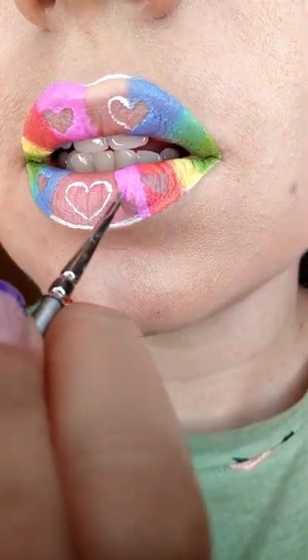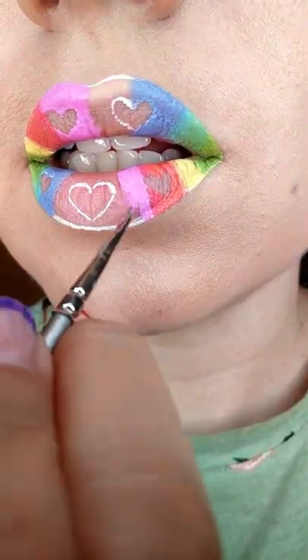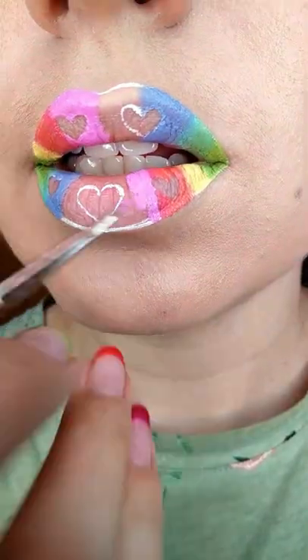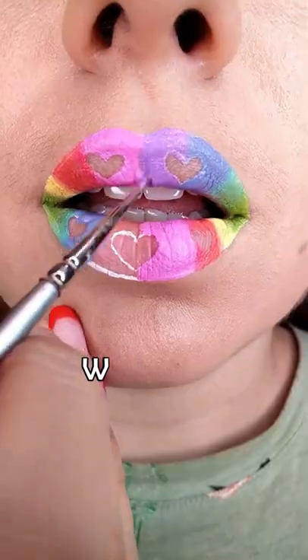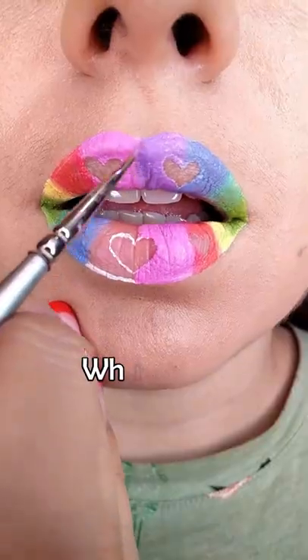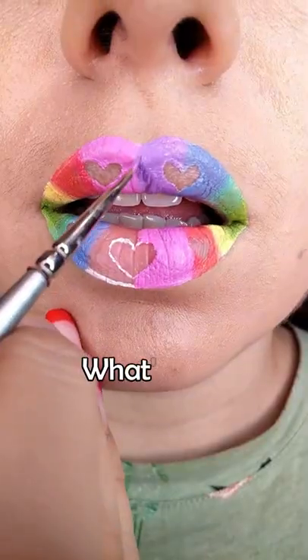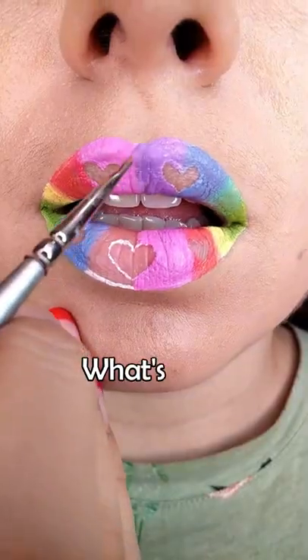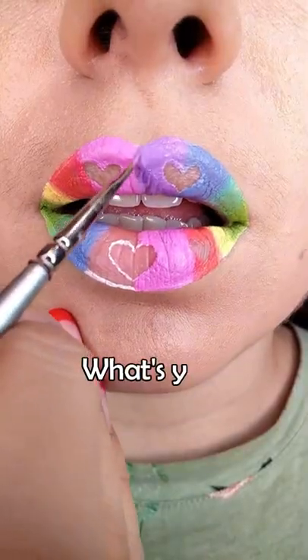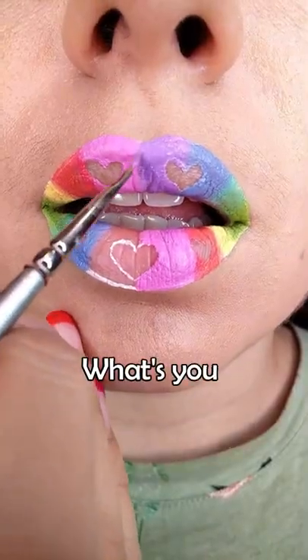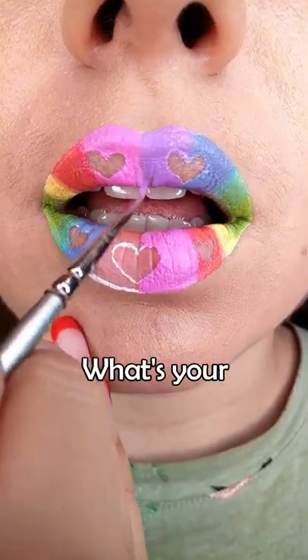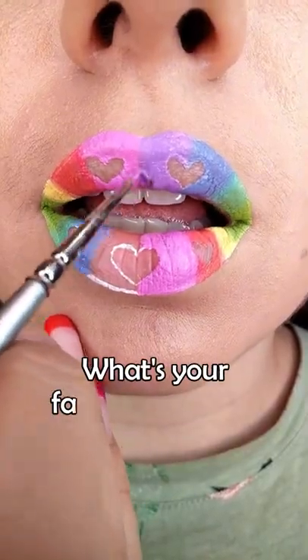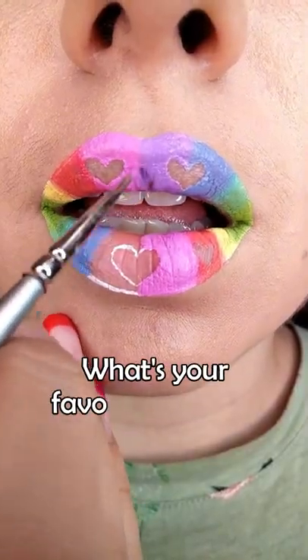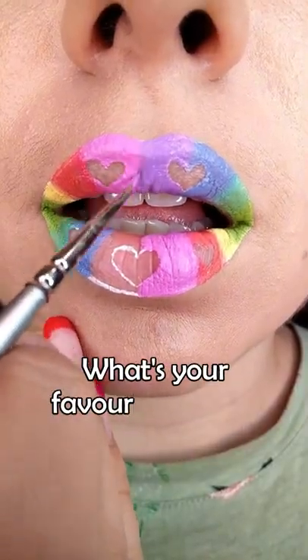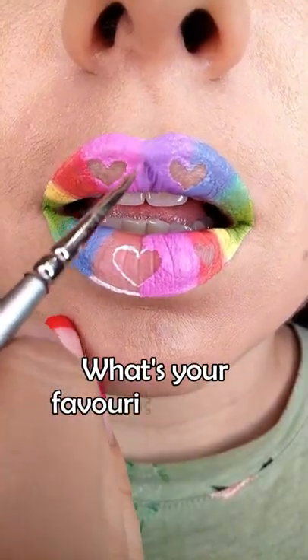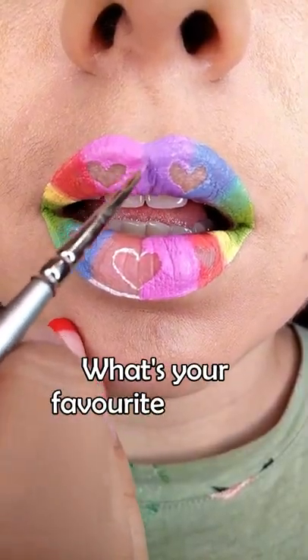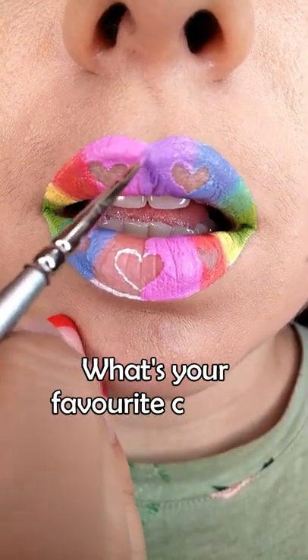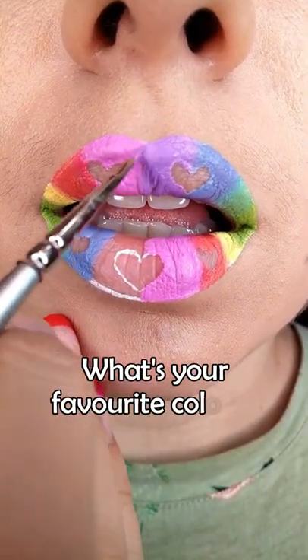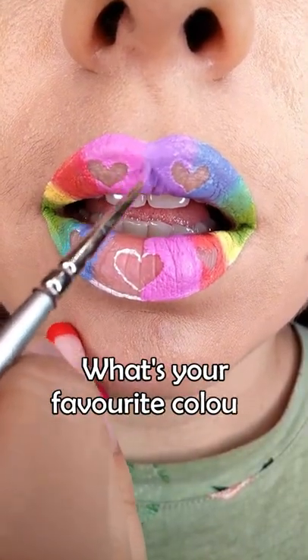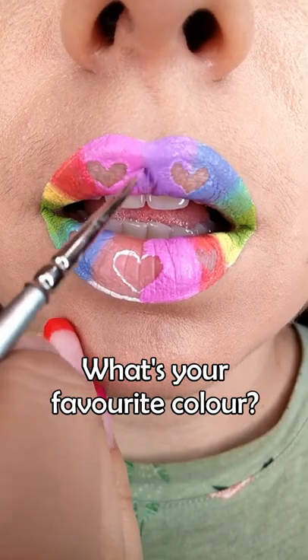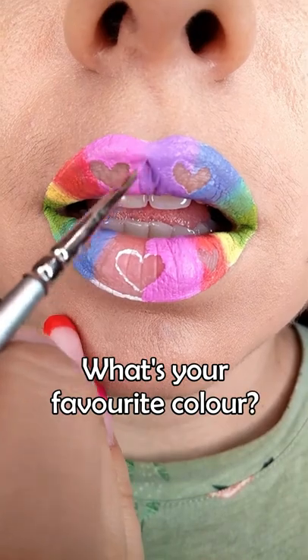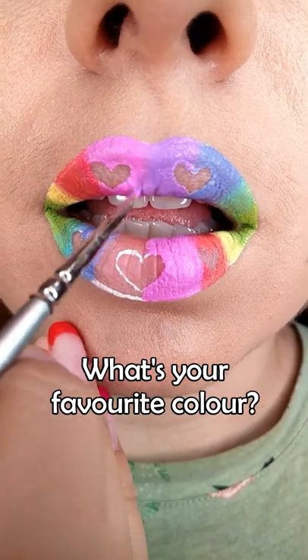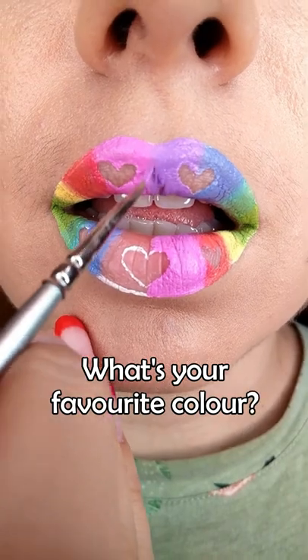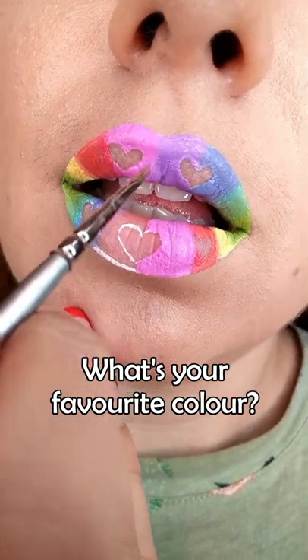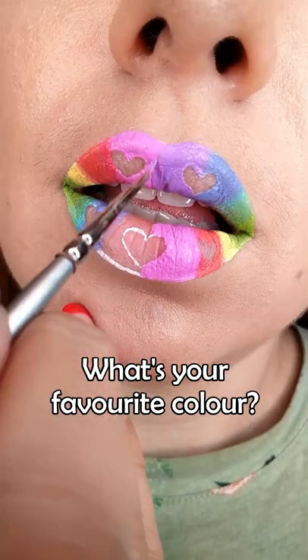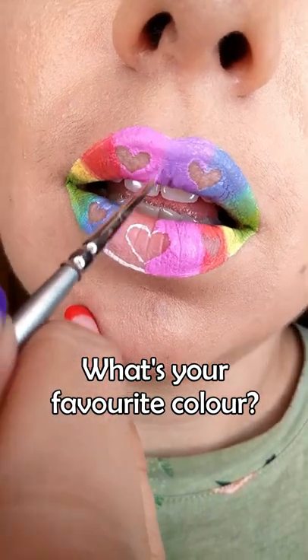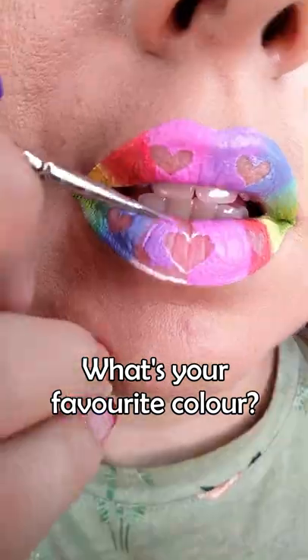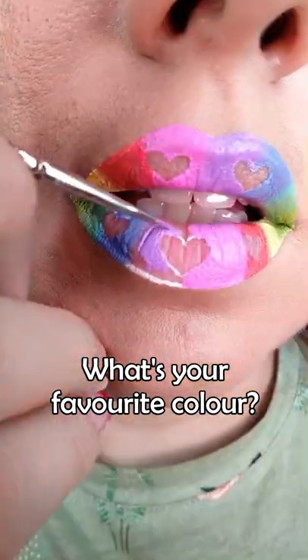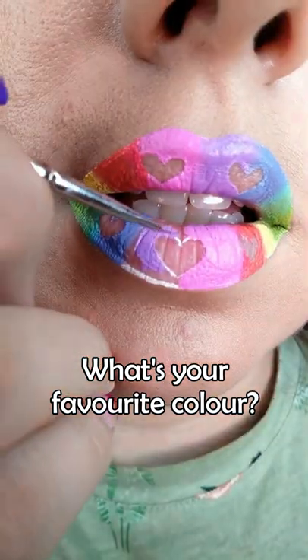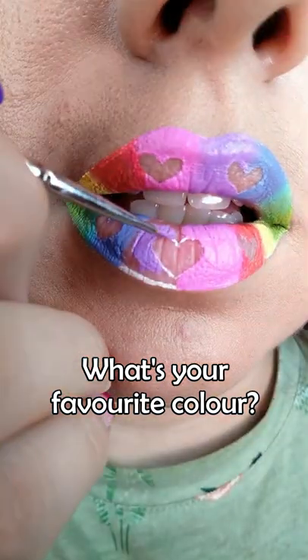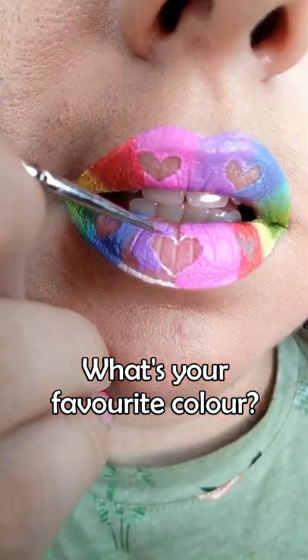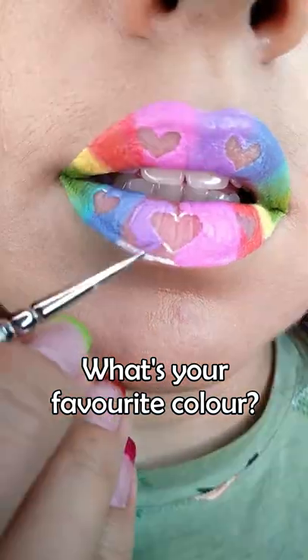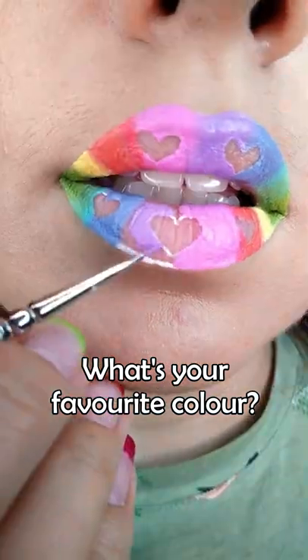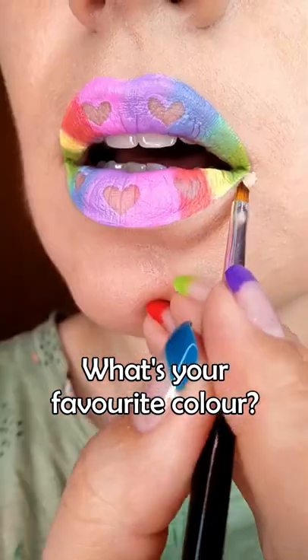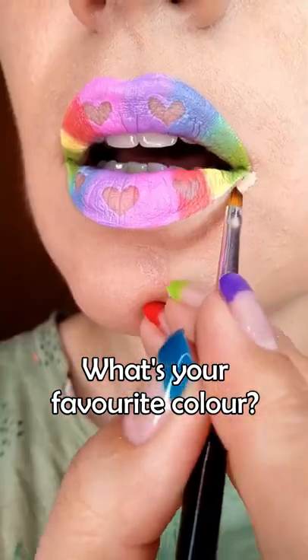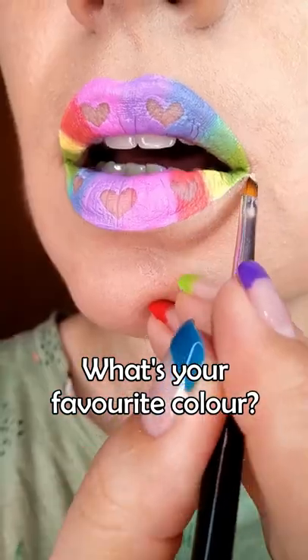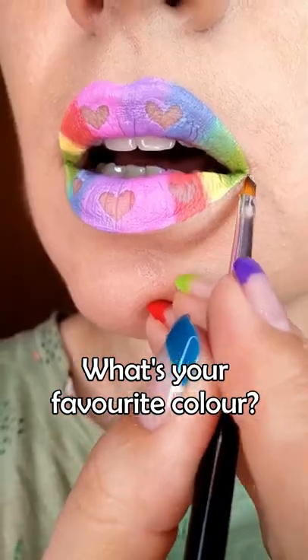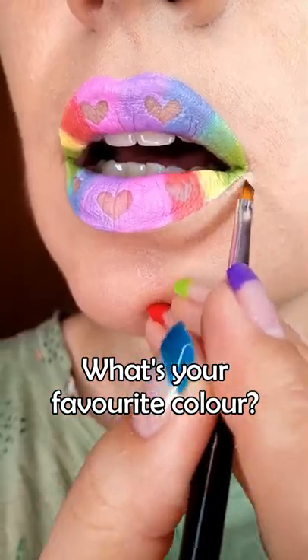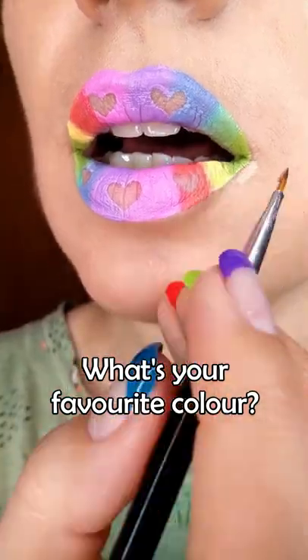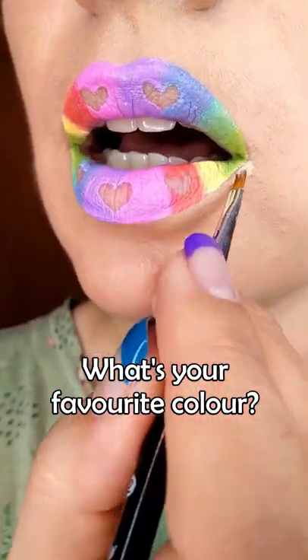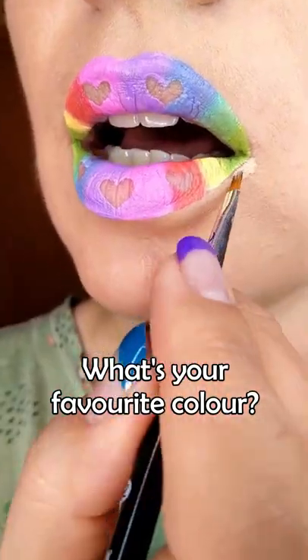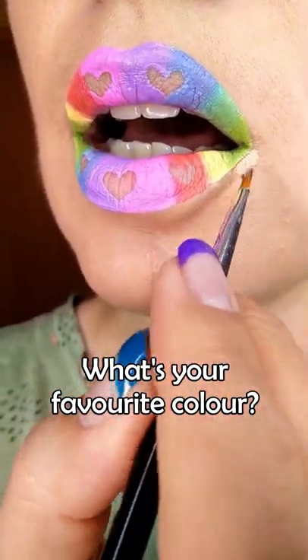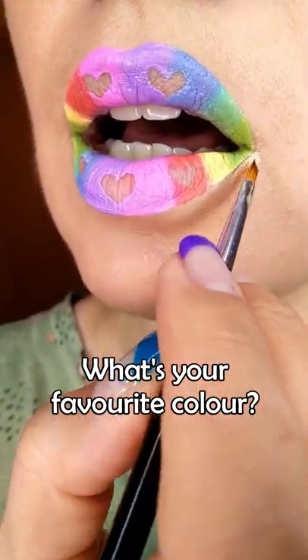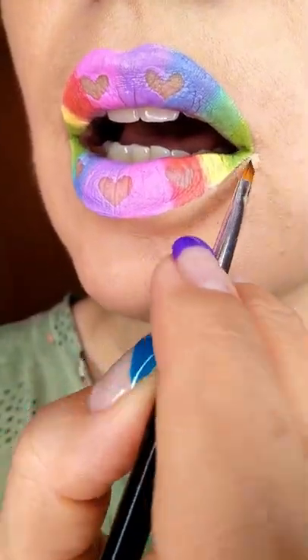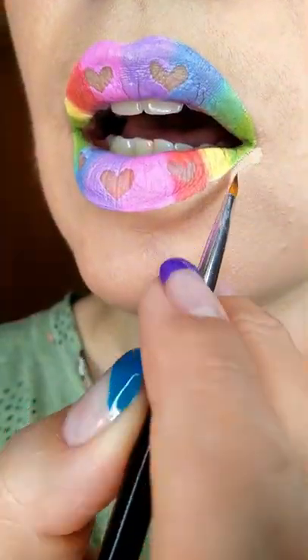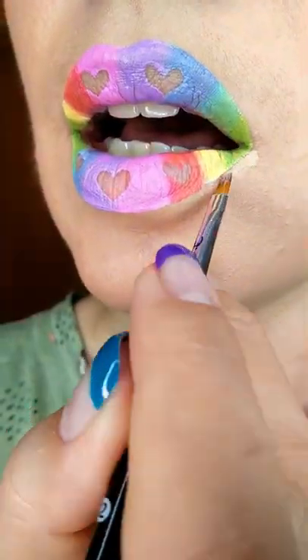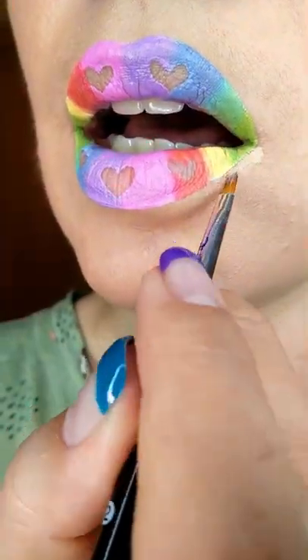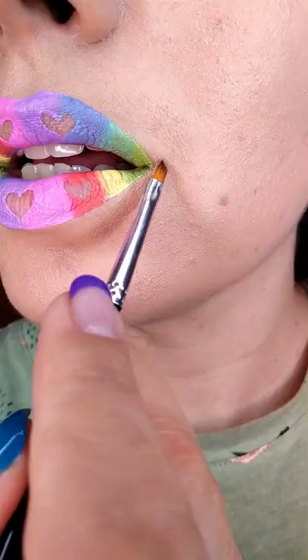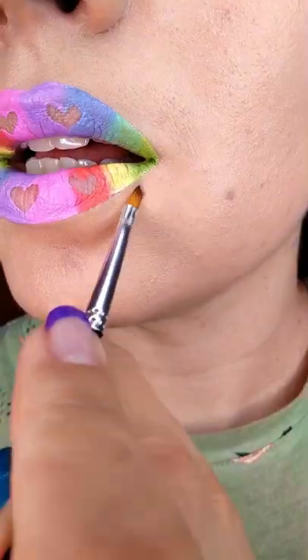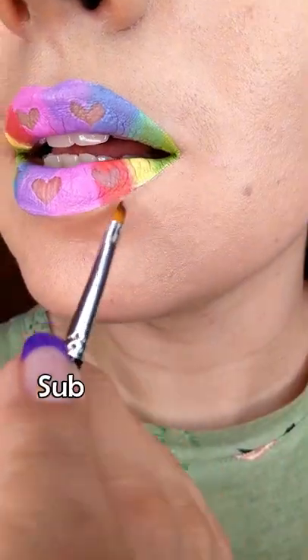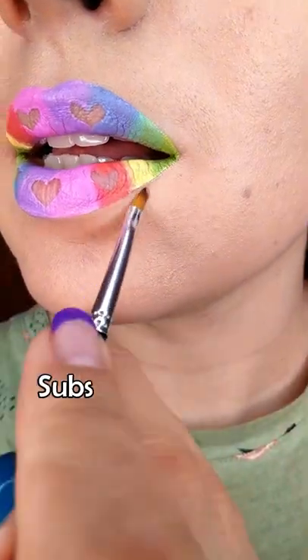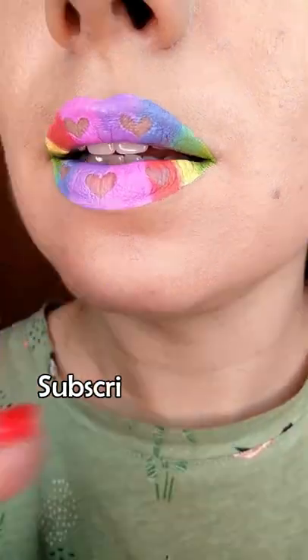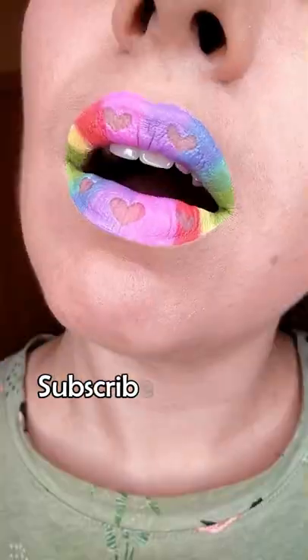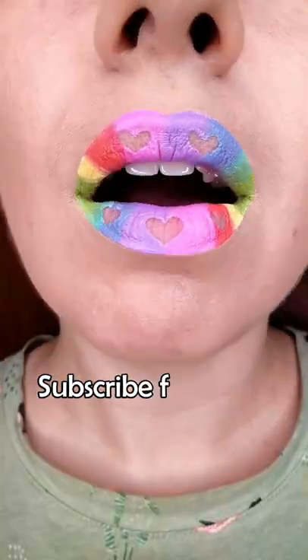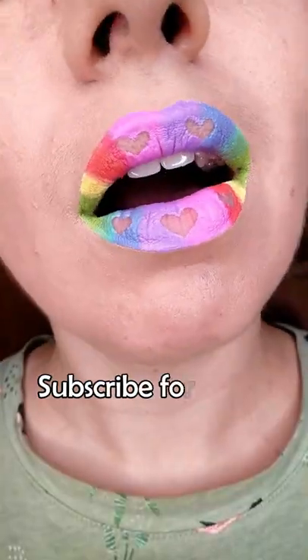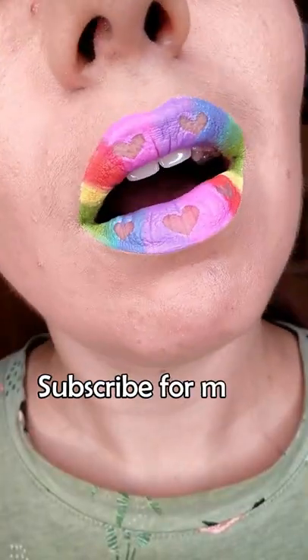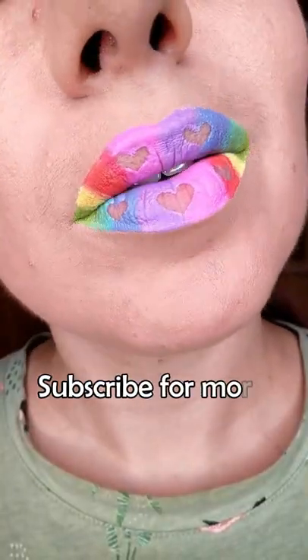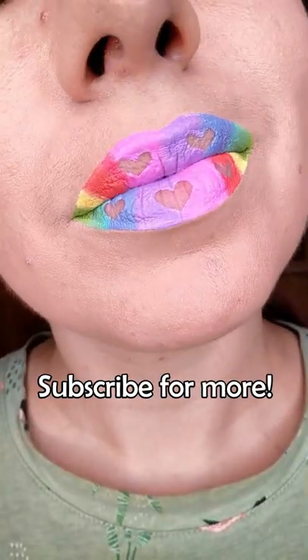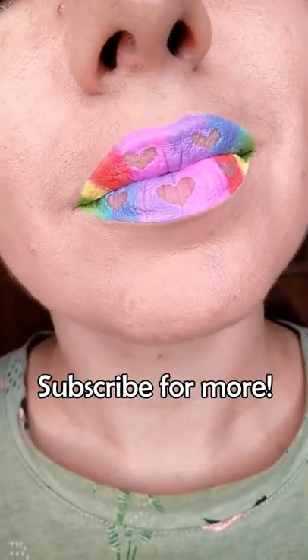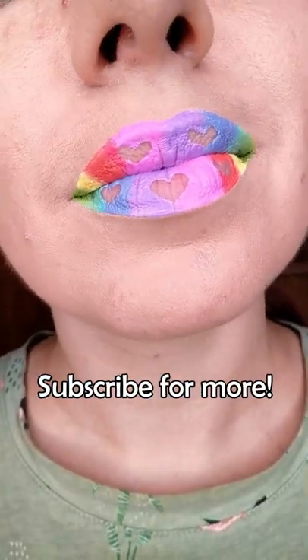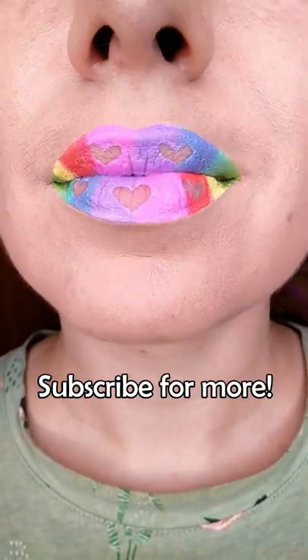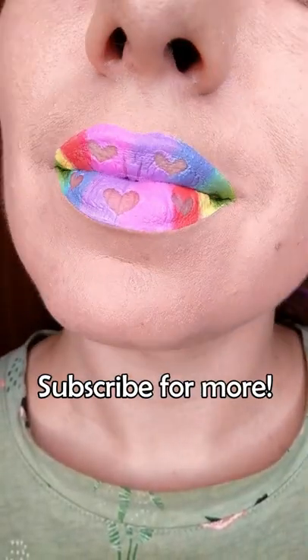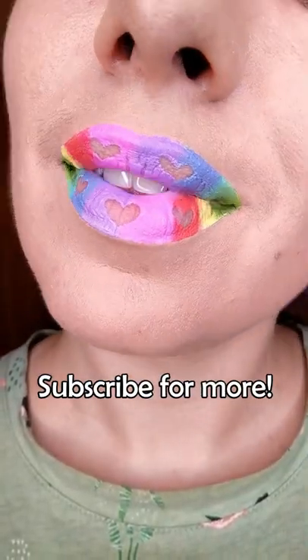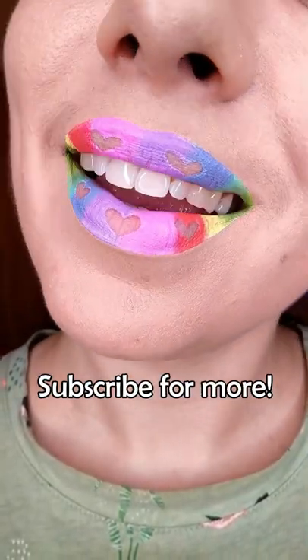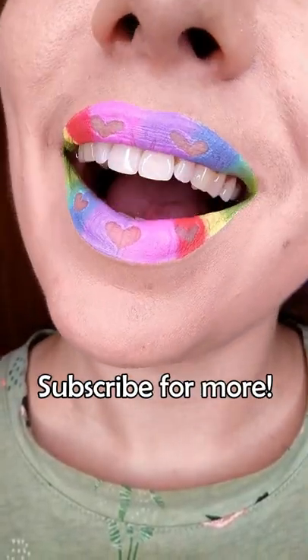While we're doing it, tell me what your favorite color of the rainbow is! Then carve the lips with foundation. Don't forget to follow me for more ideas and tutorials!